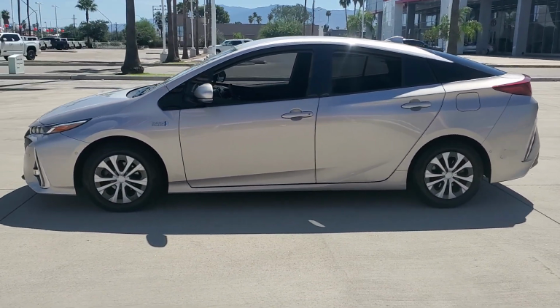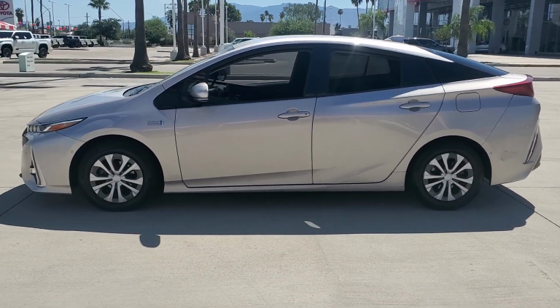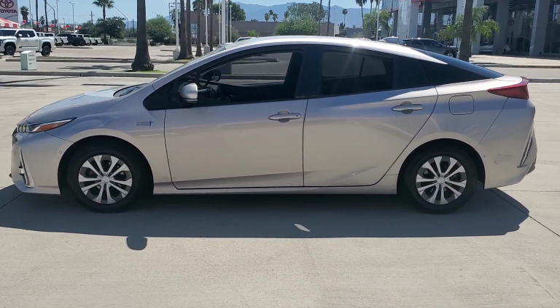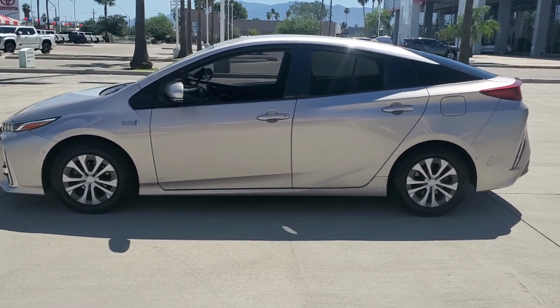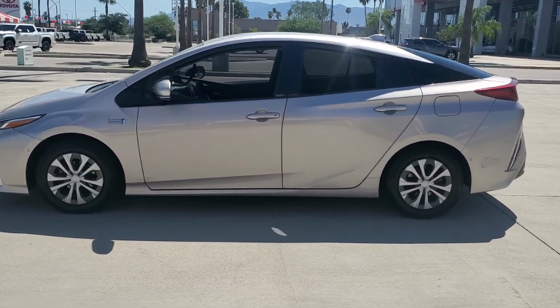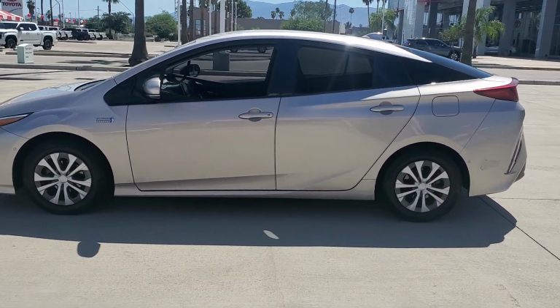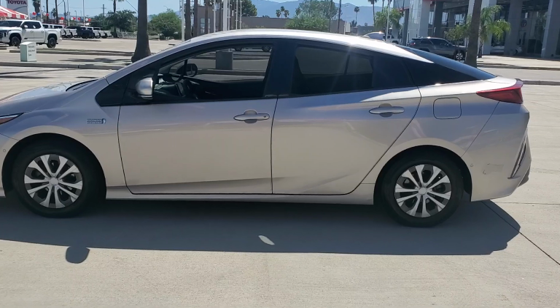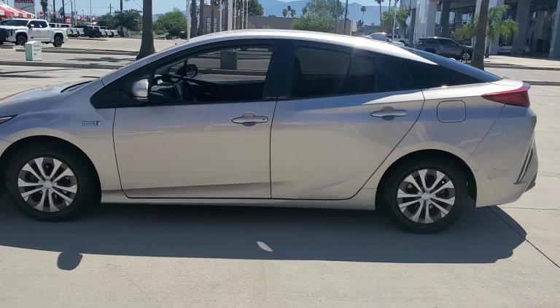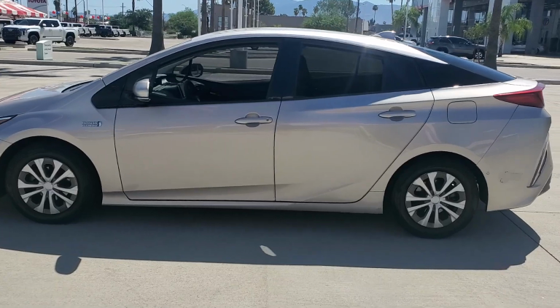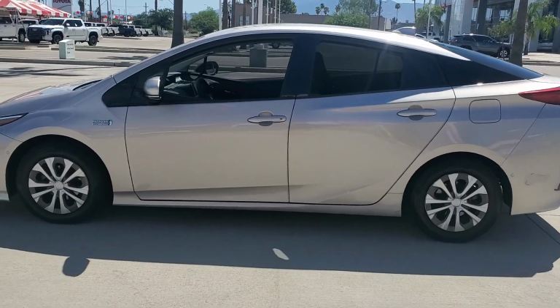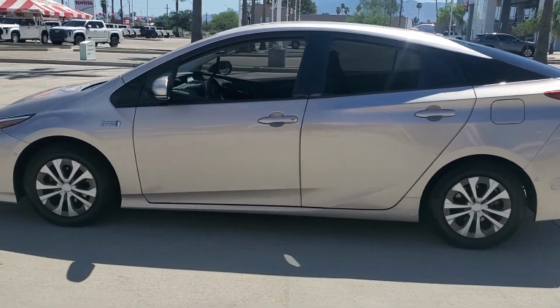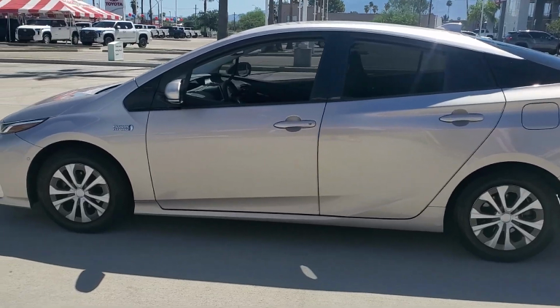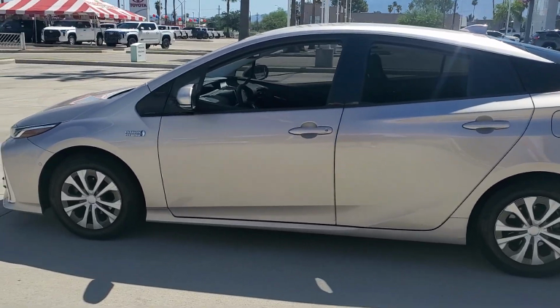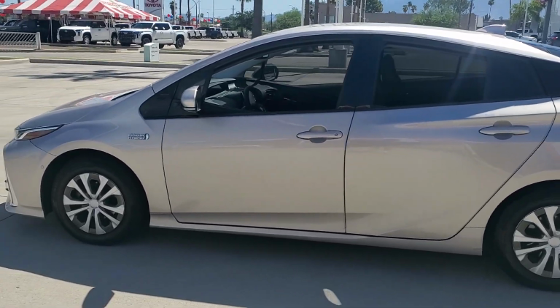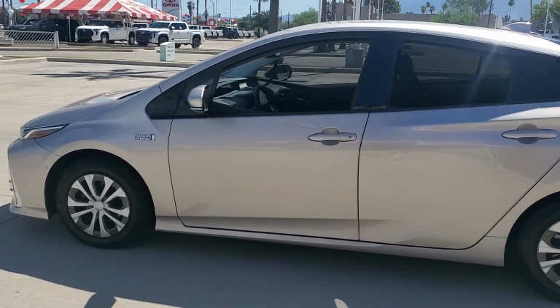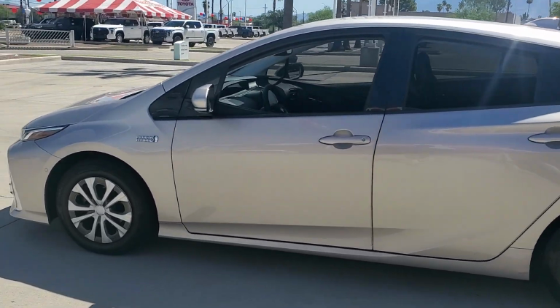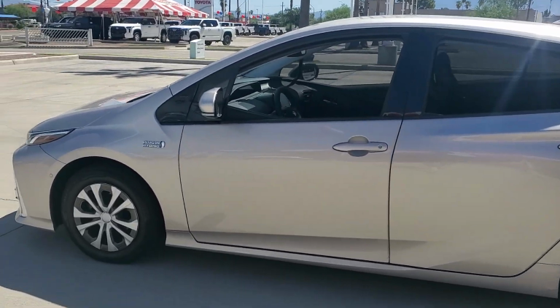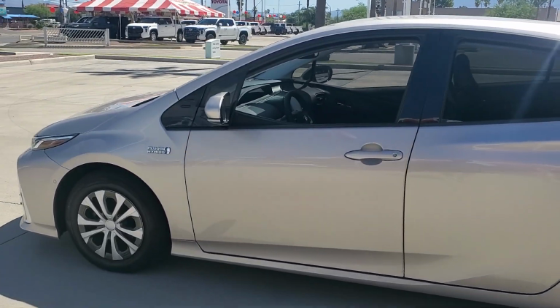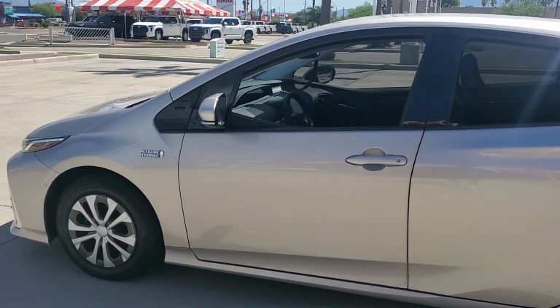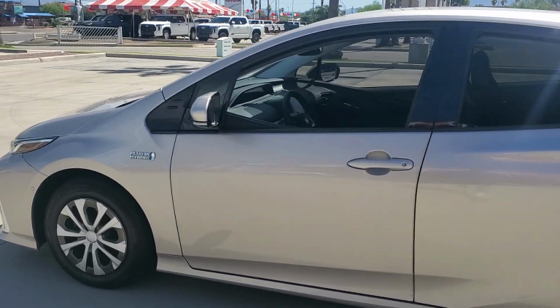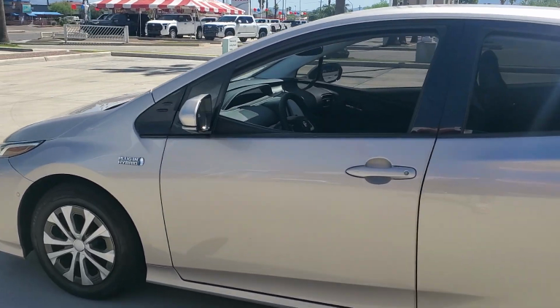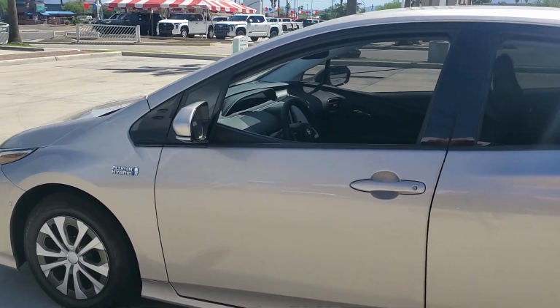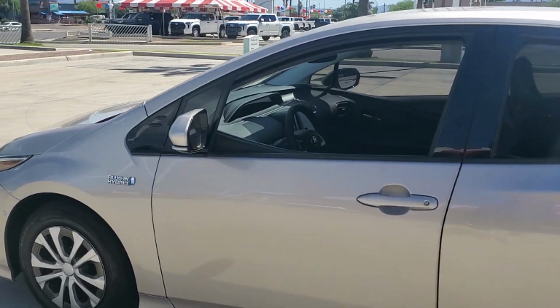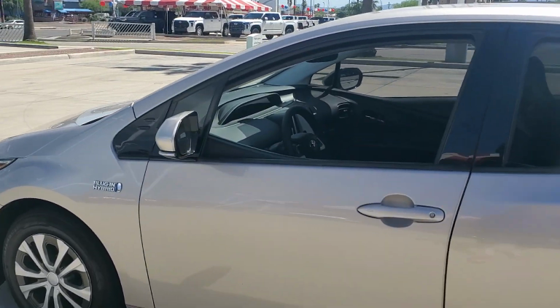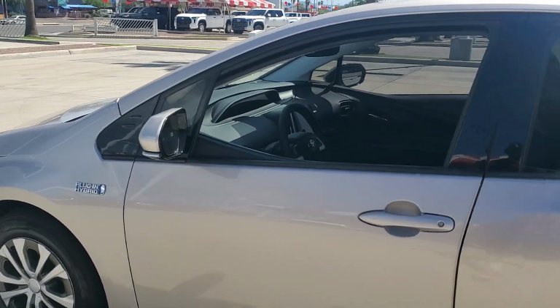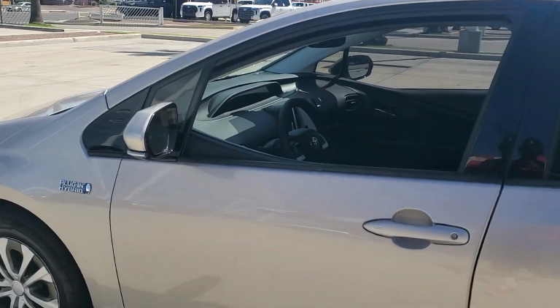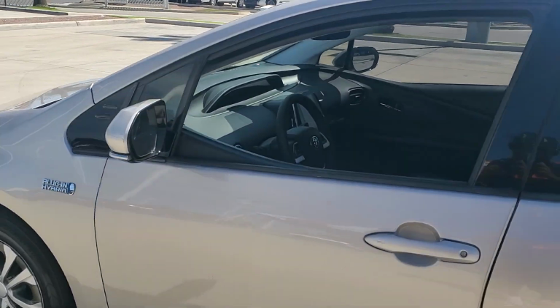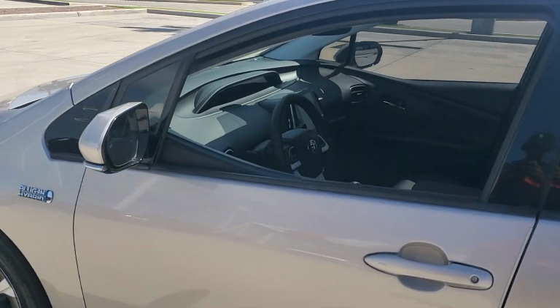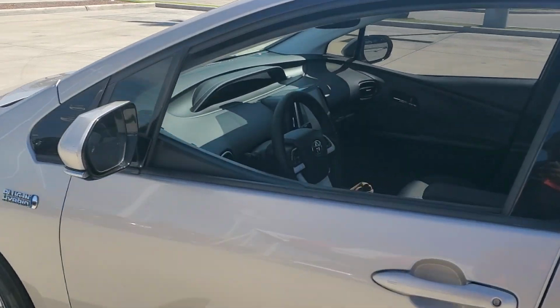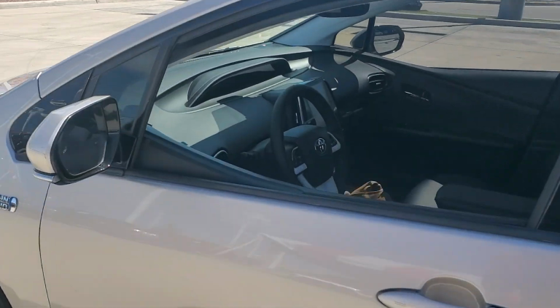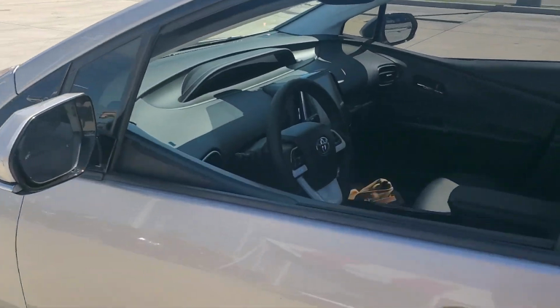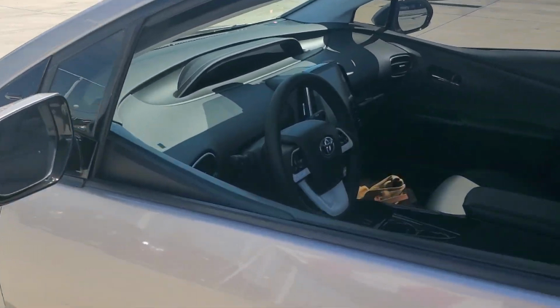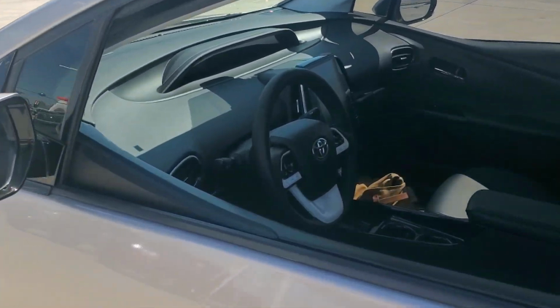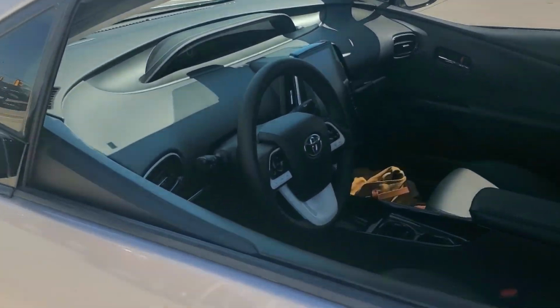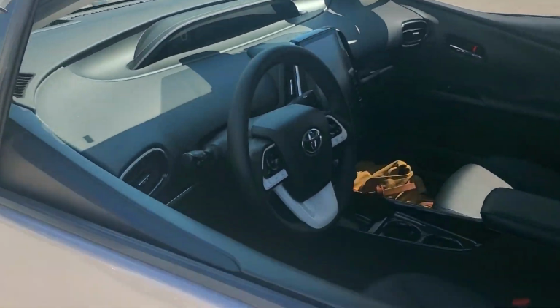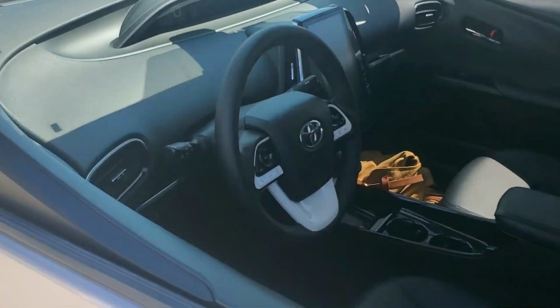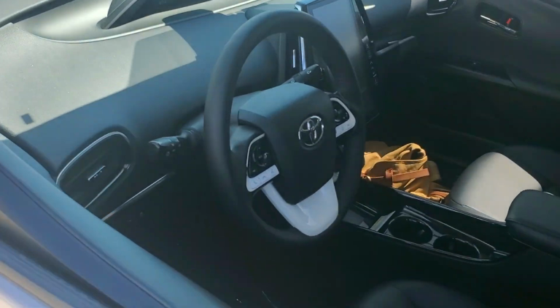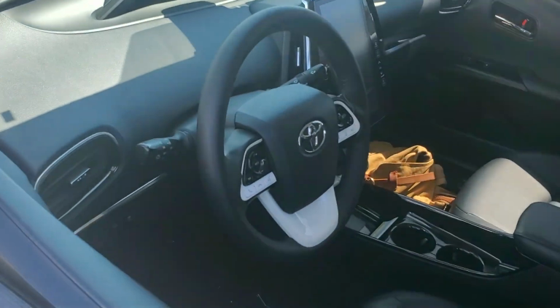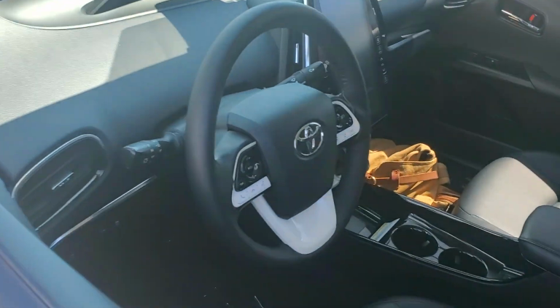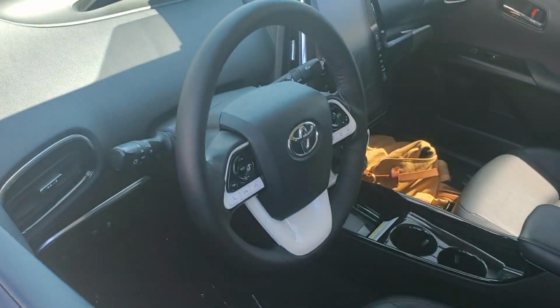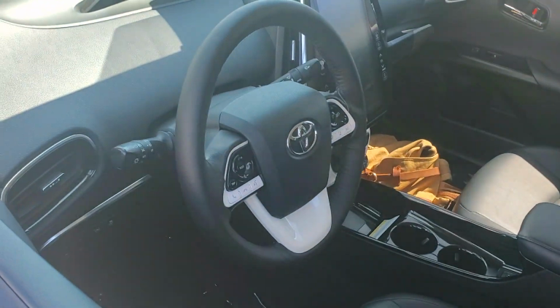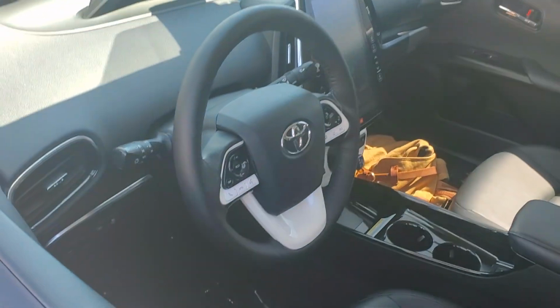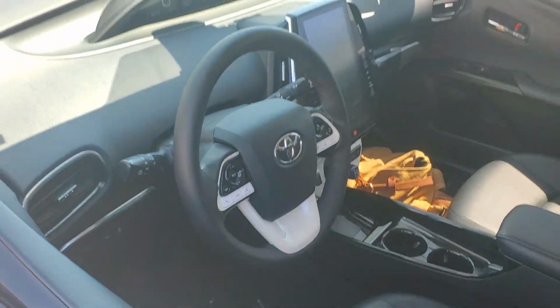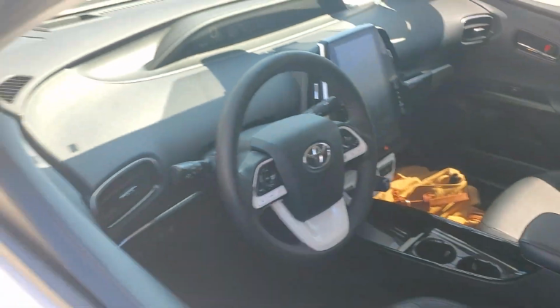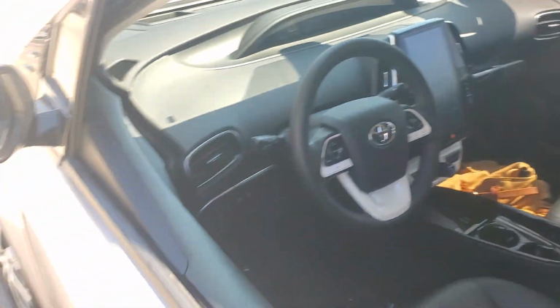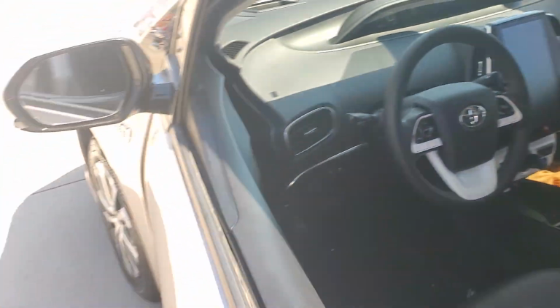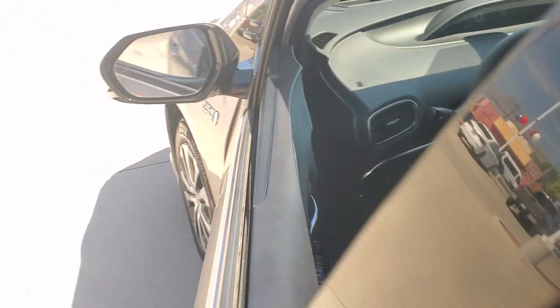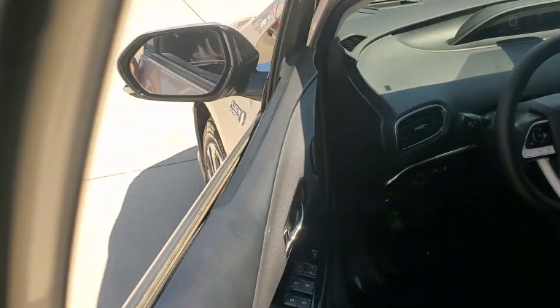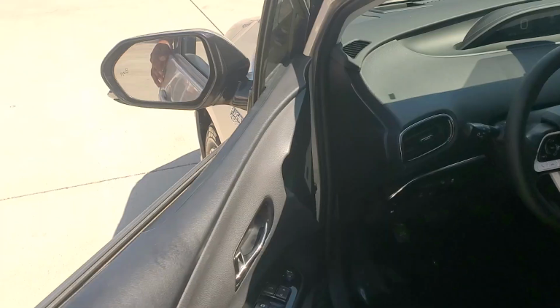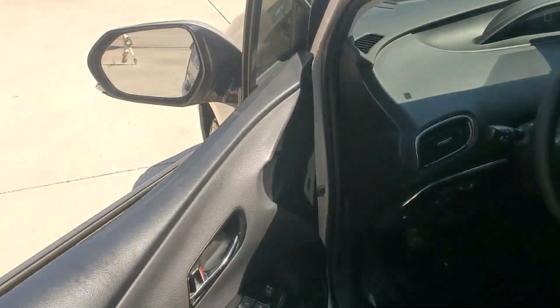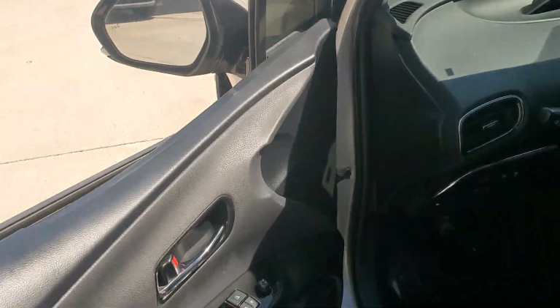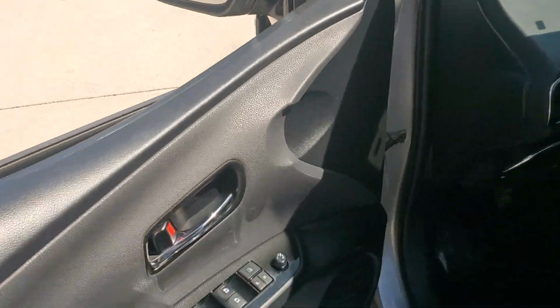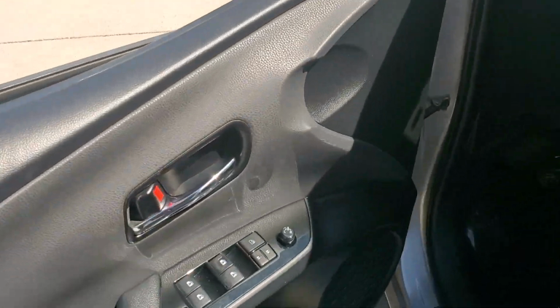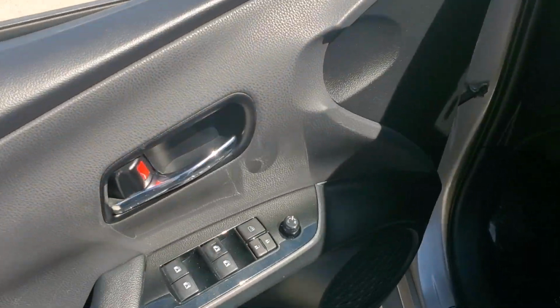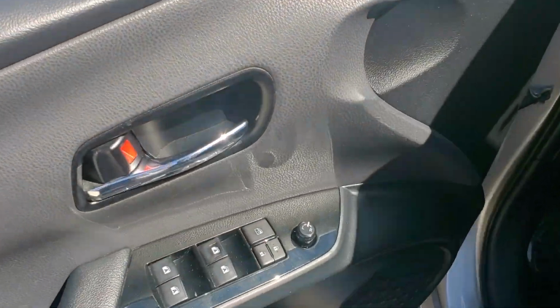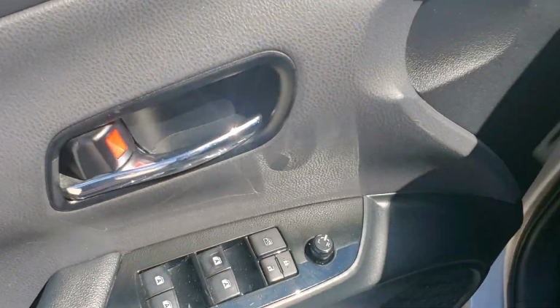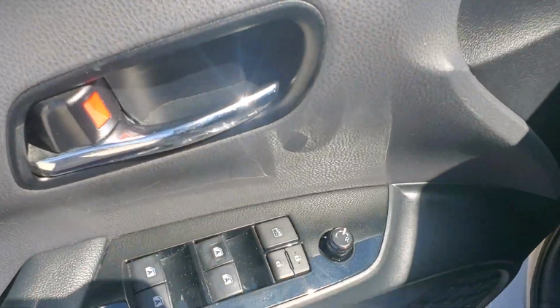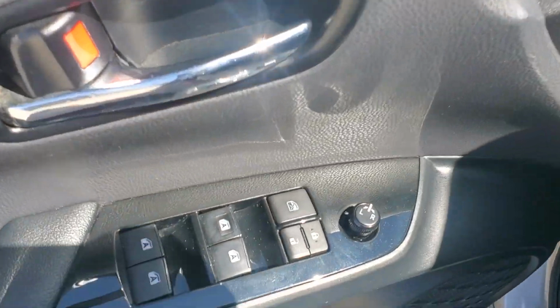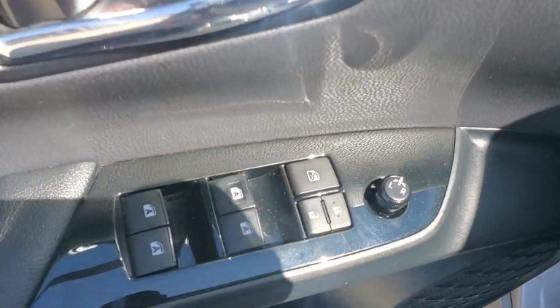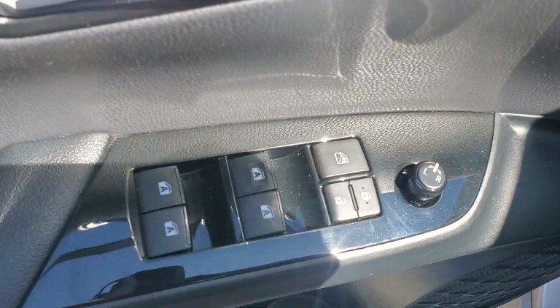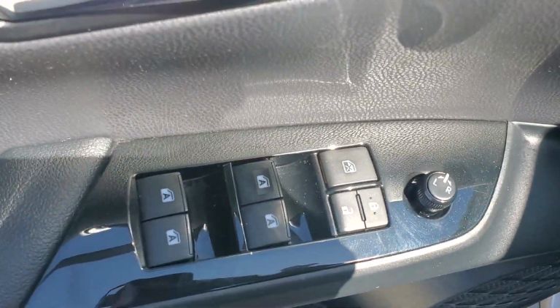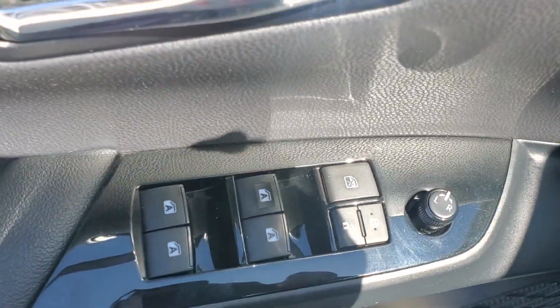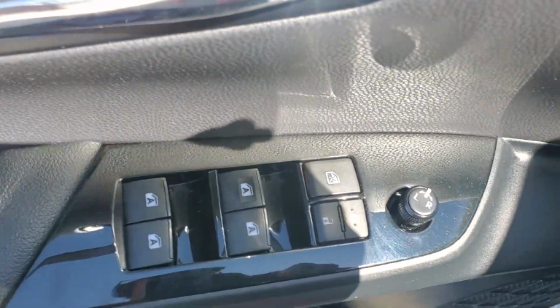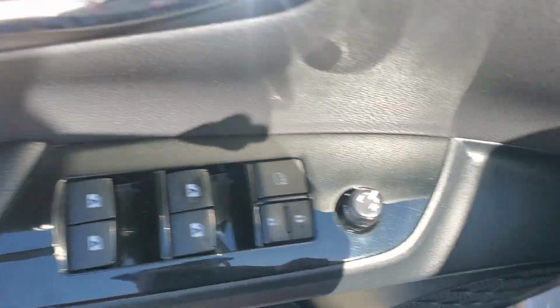Here's a Toyota Prius Prime, the advanced midsize hybrid that features a dual-motor drive system and charges in a standard household outlet.